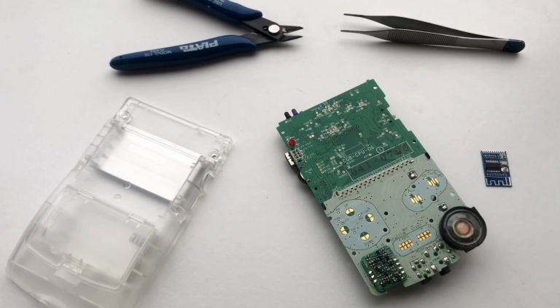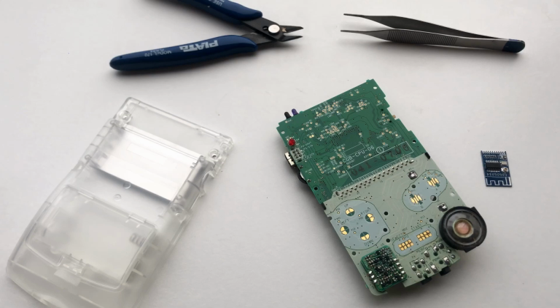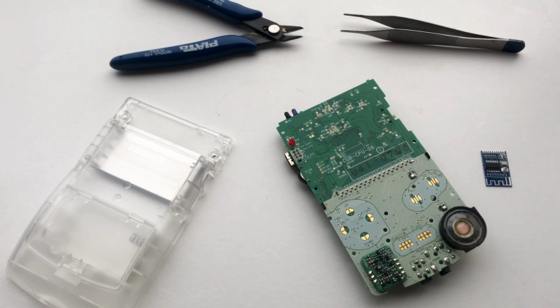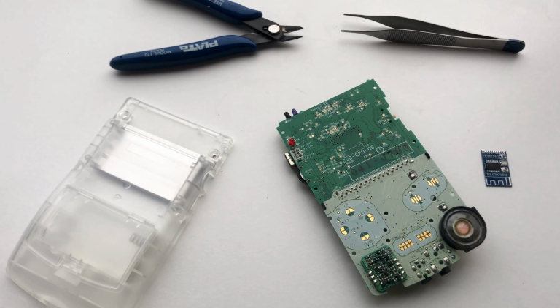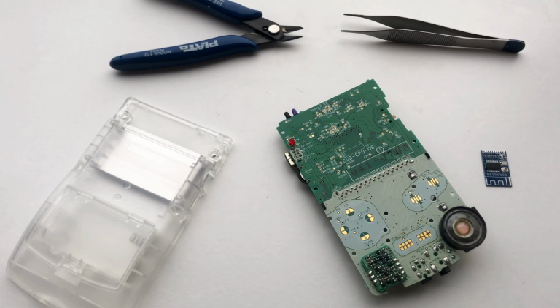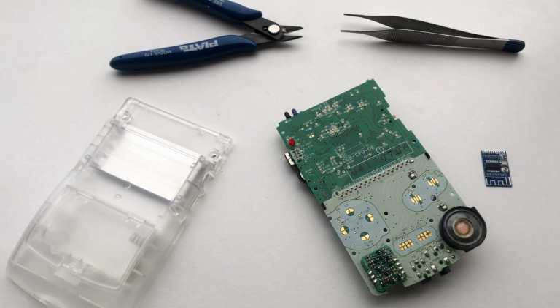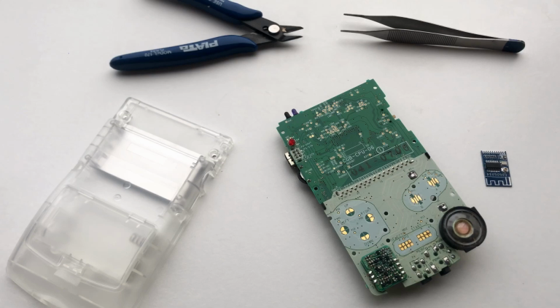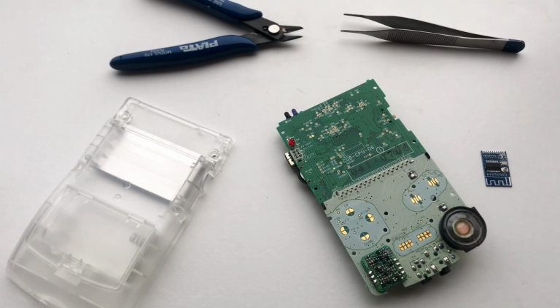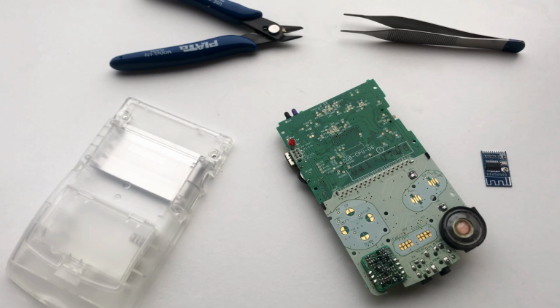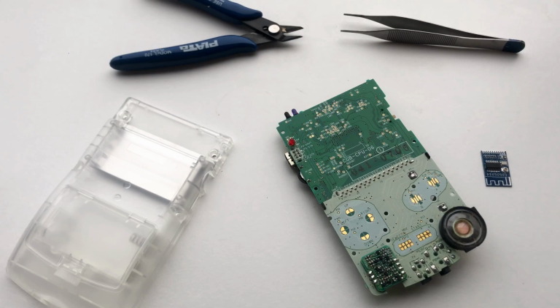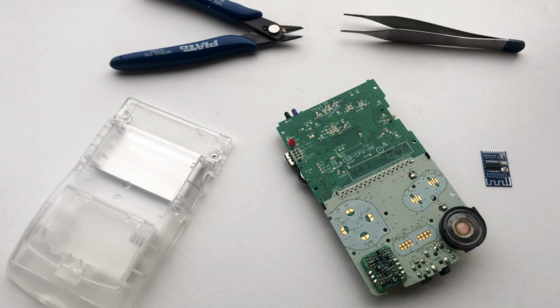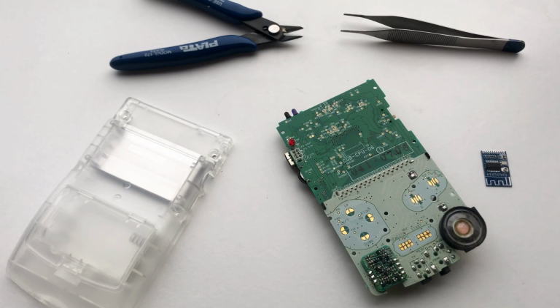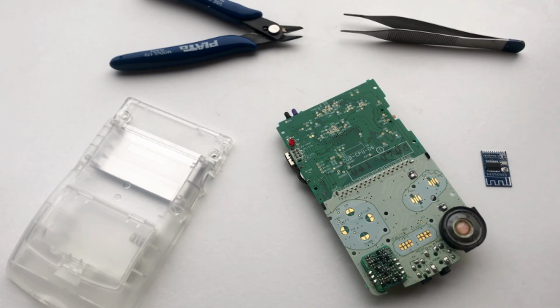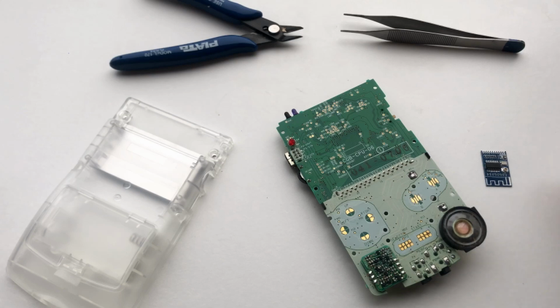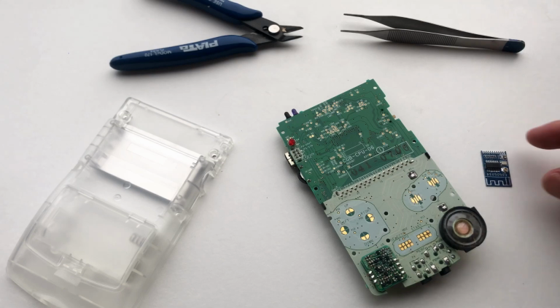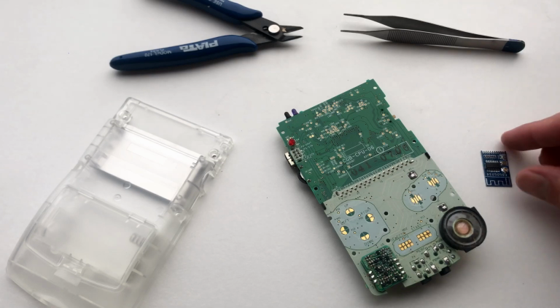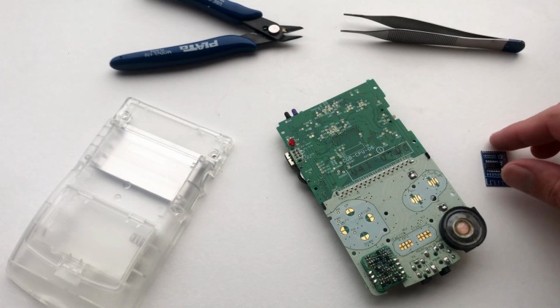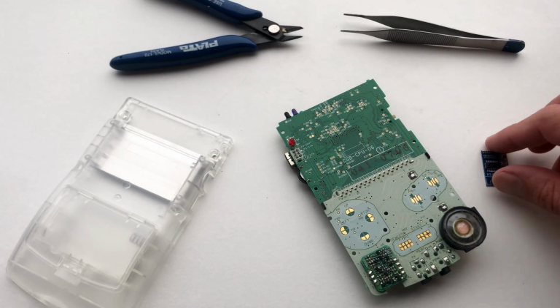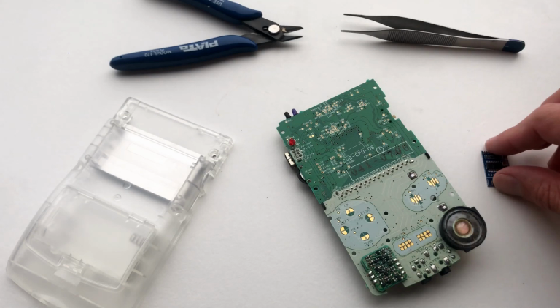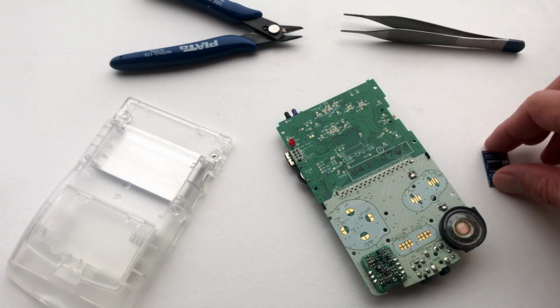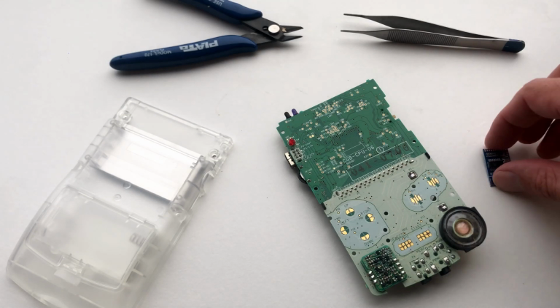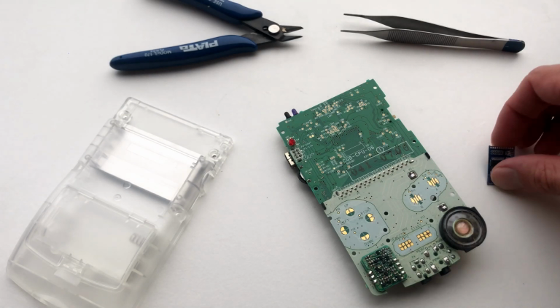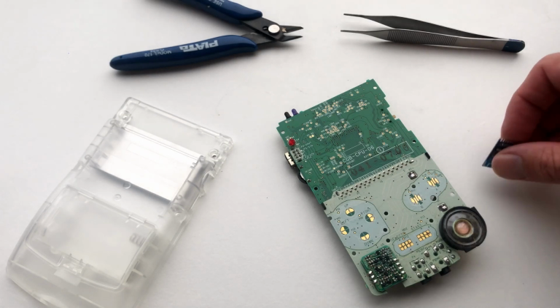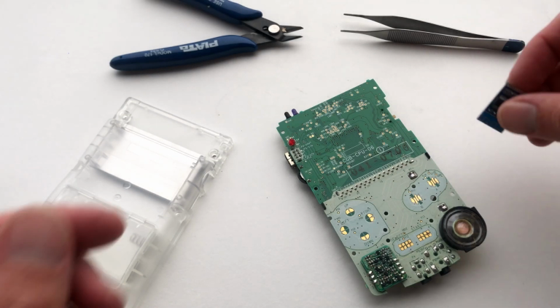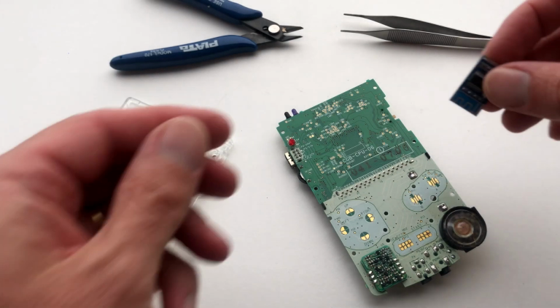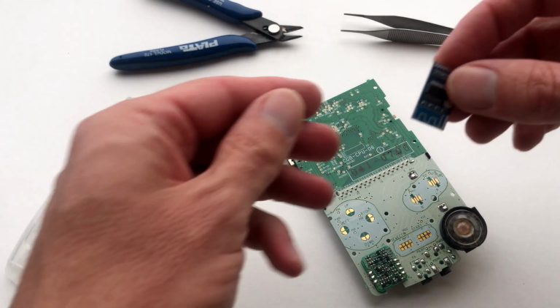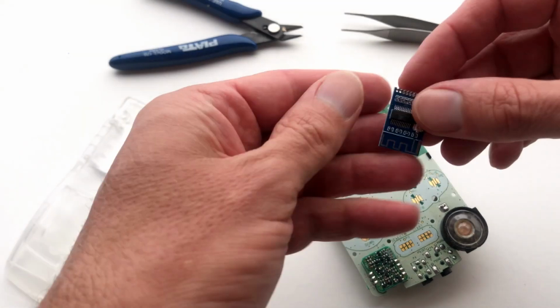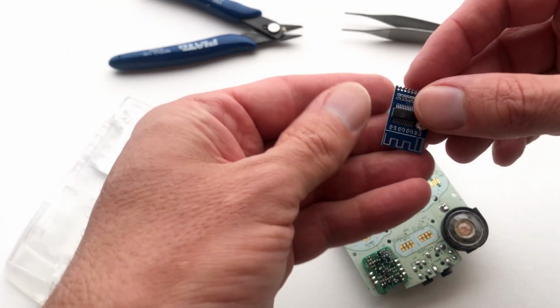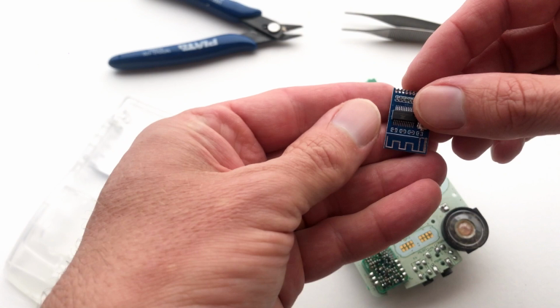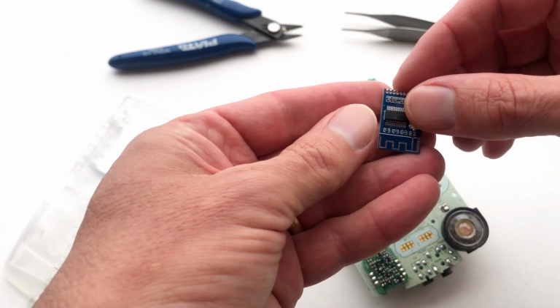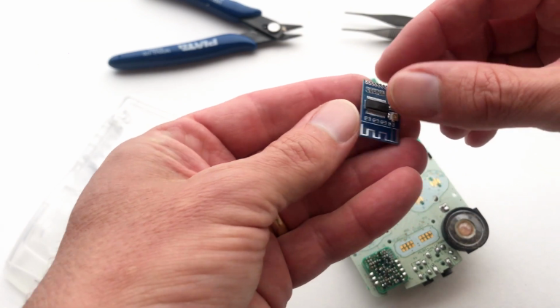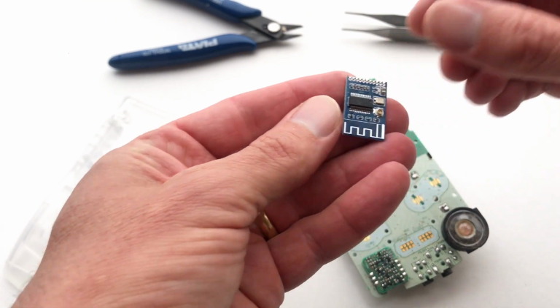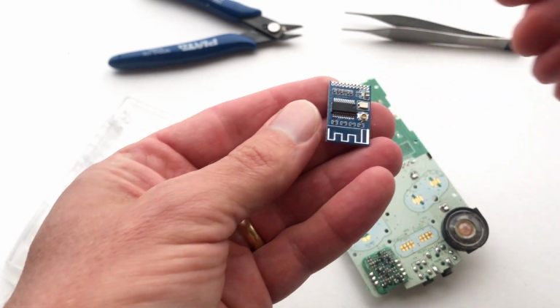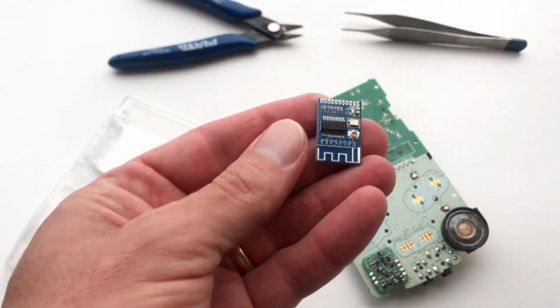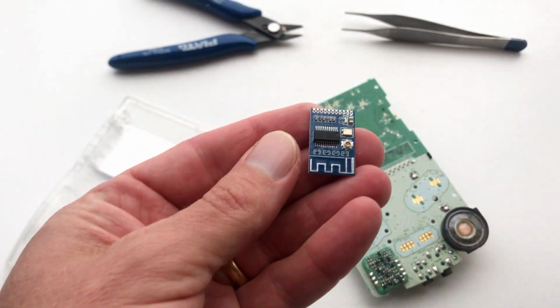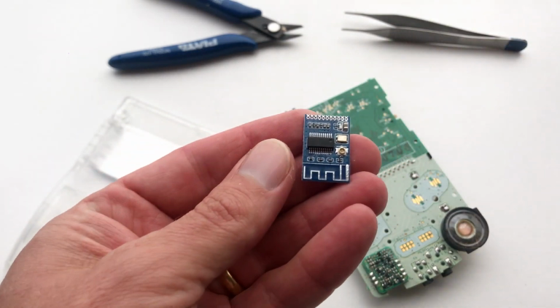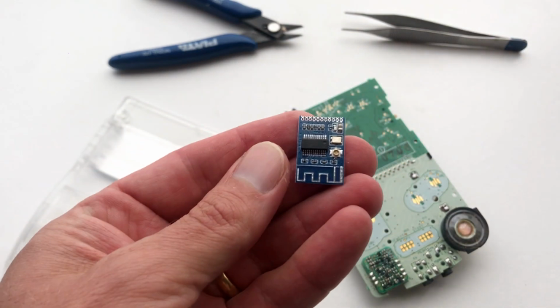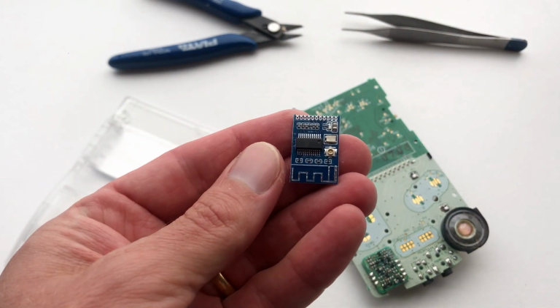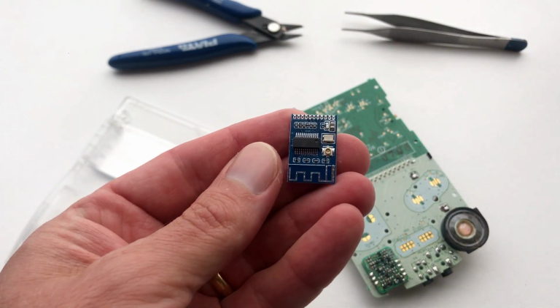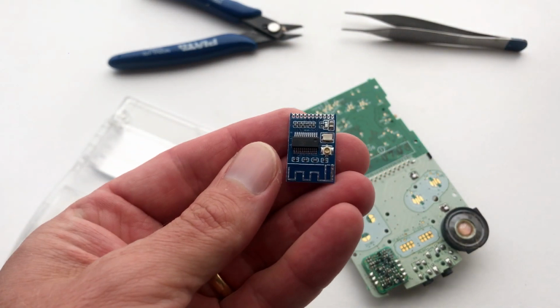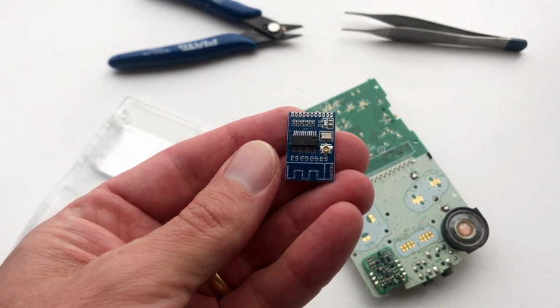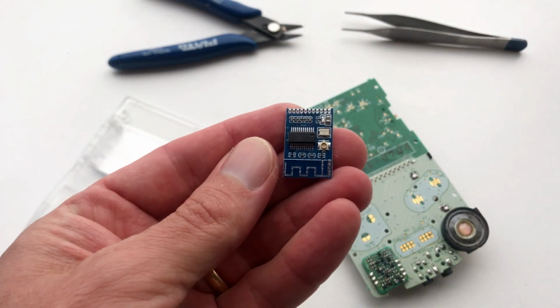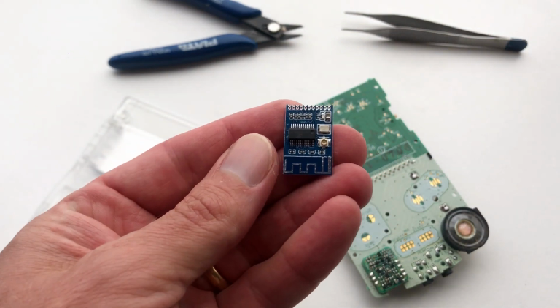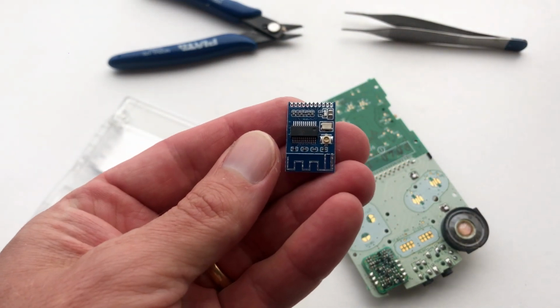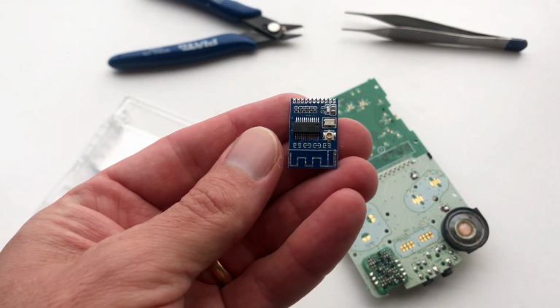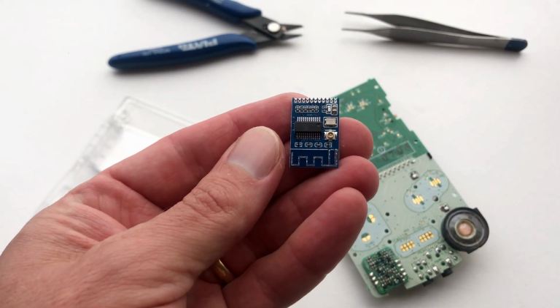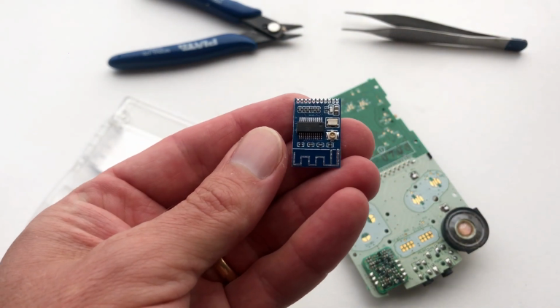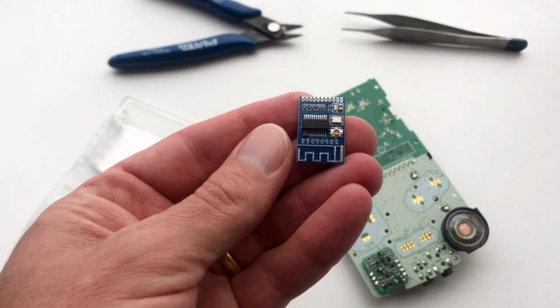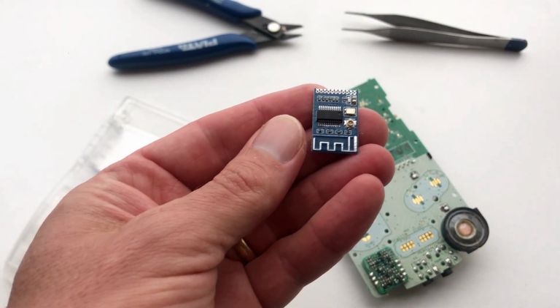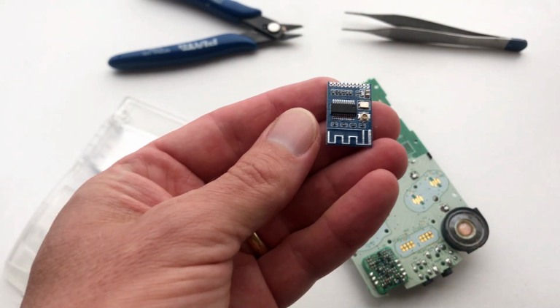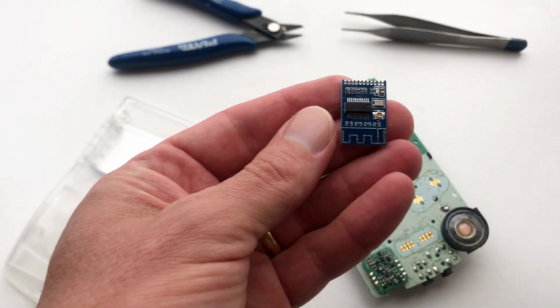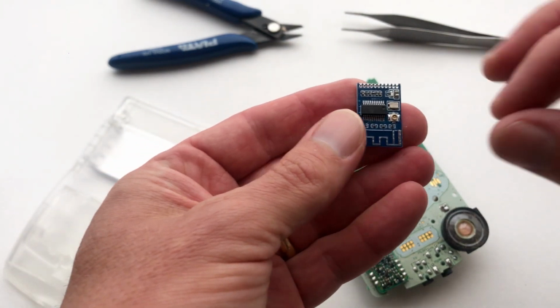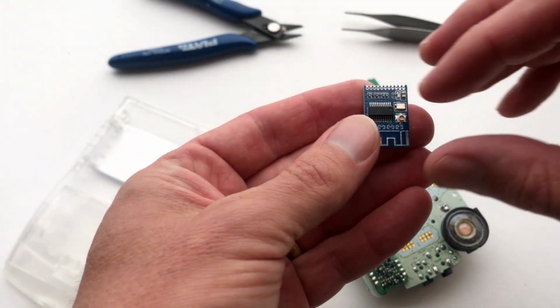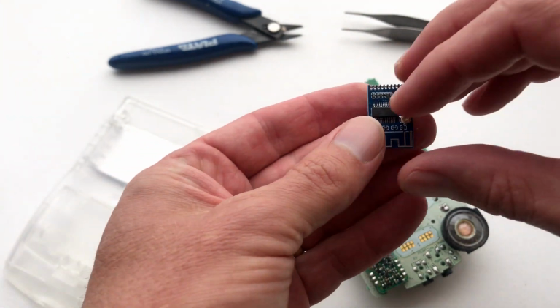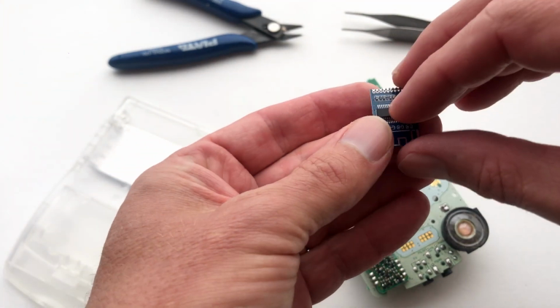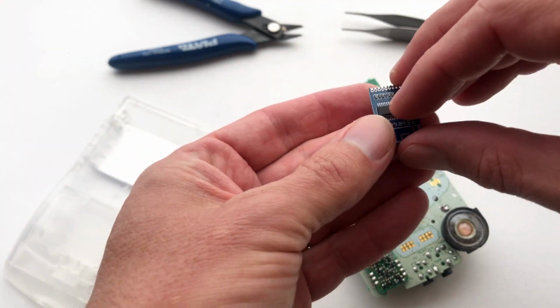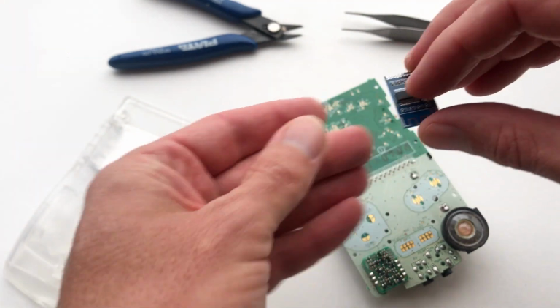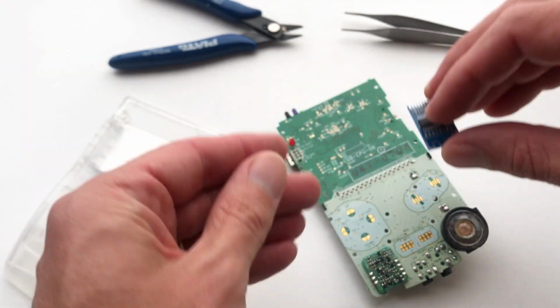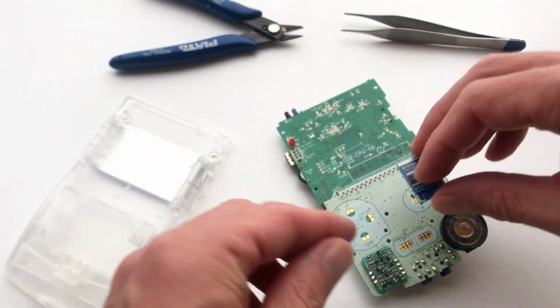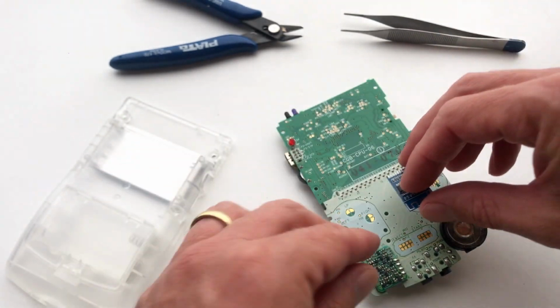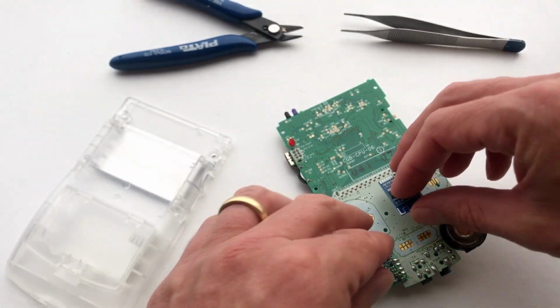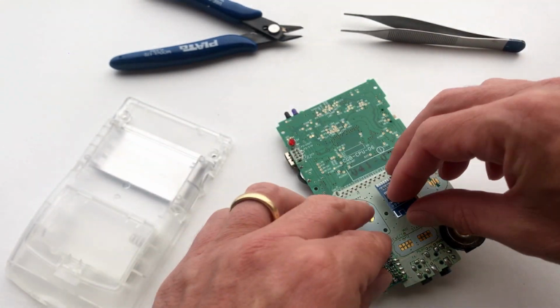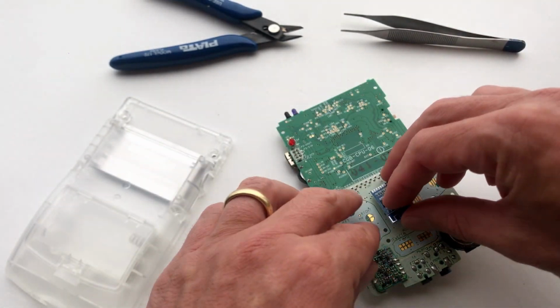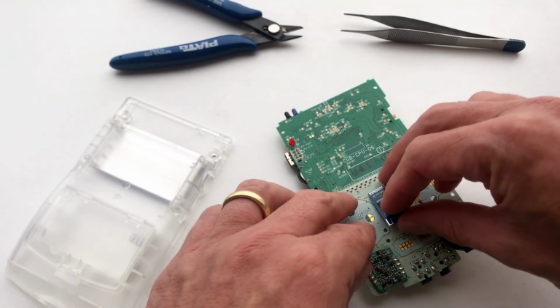Welcome to Game Boy Custom. In today's video we're going to show you how to connect a Bluetooth adapter to your Game Boy Color.